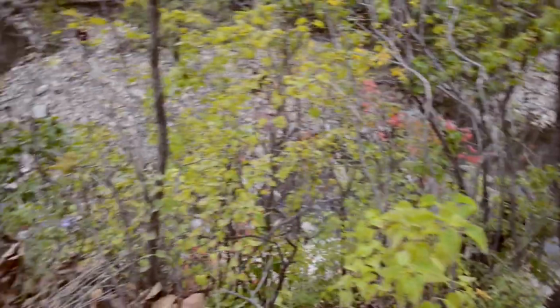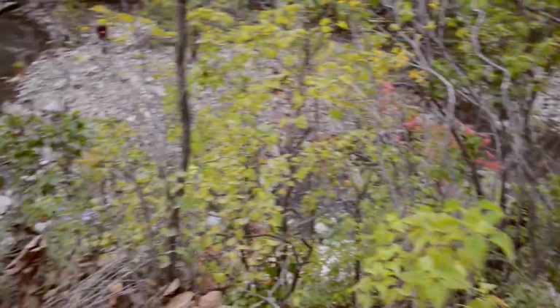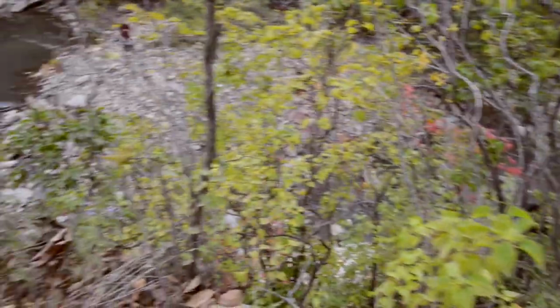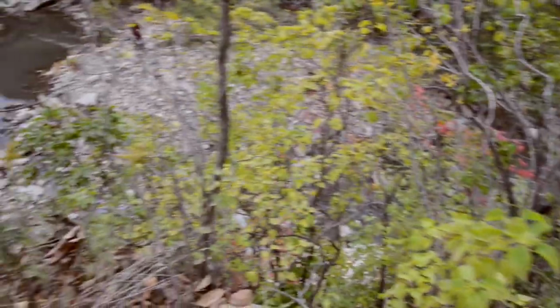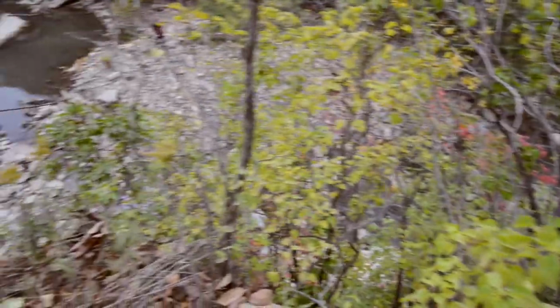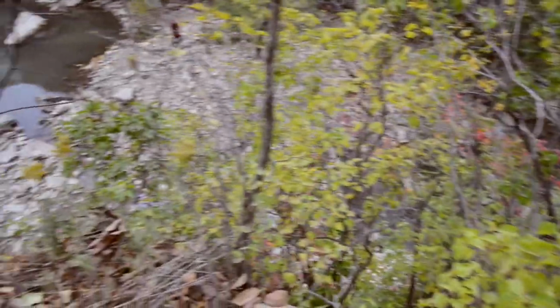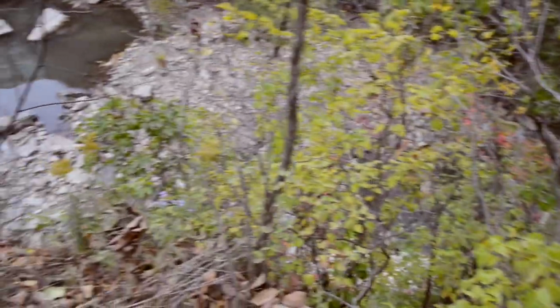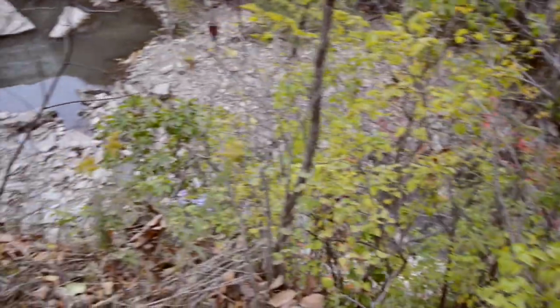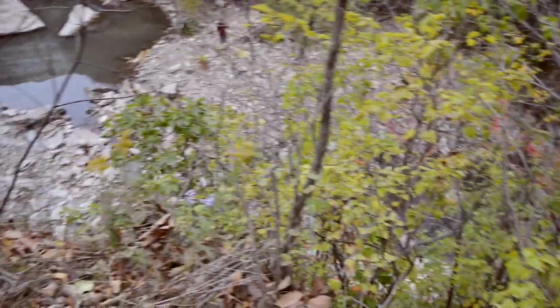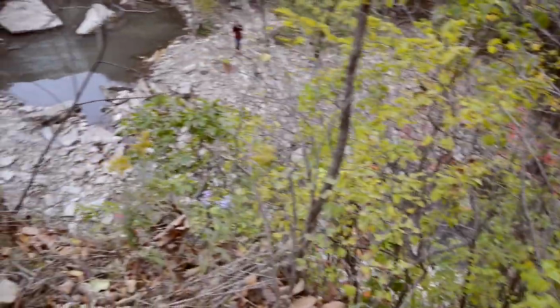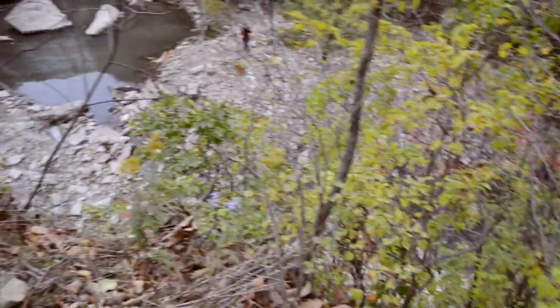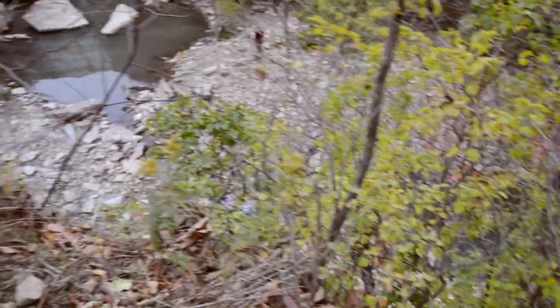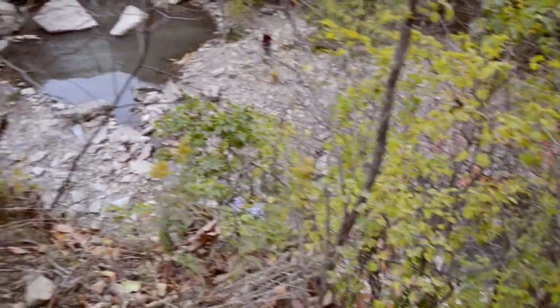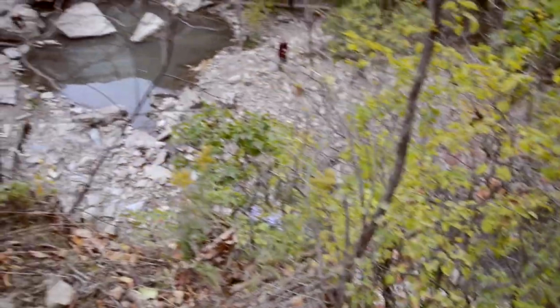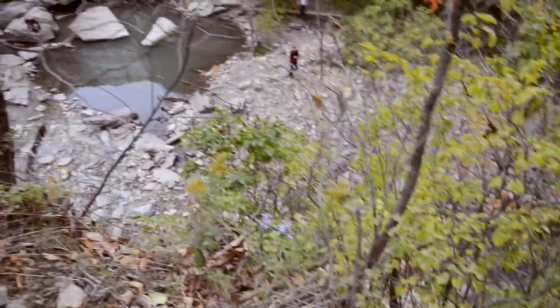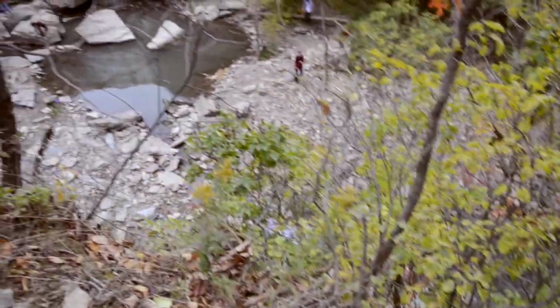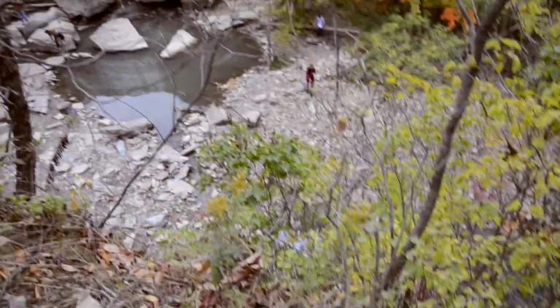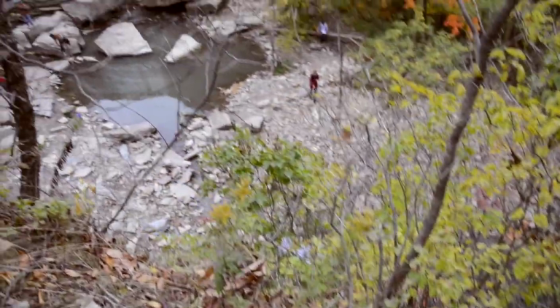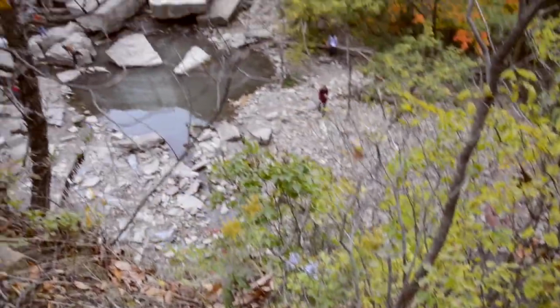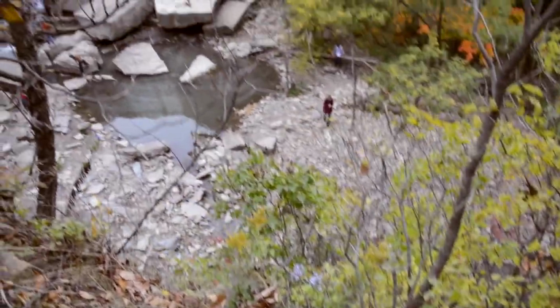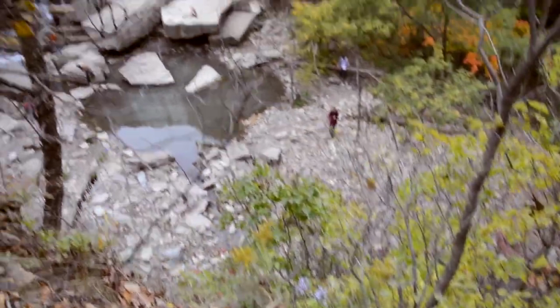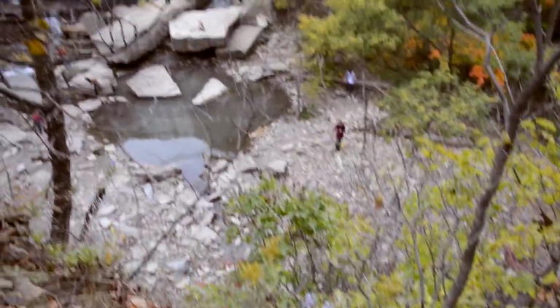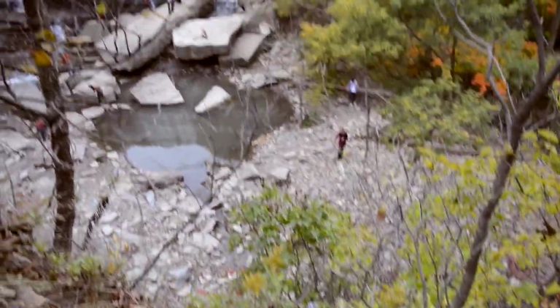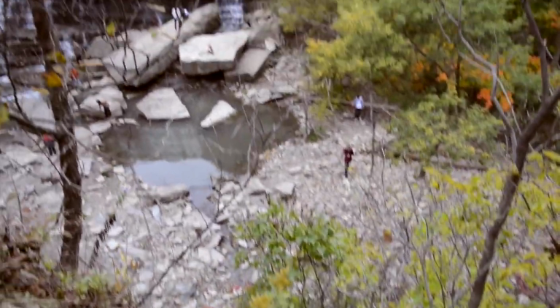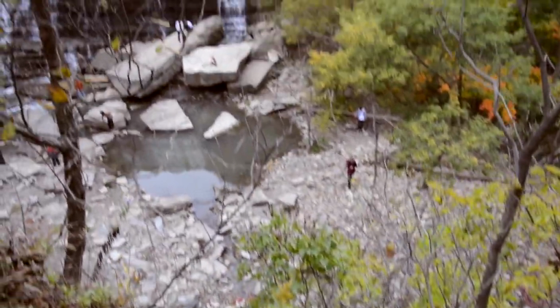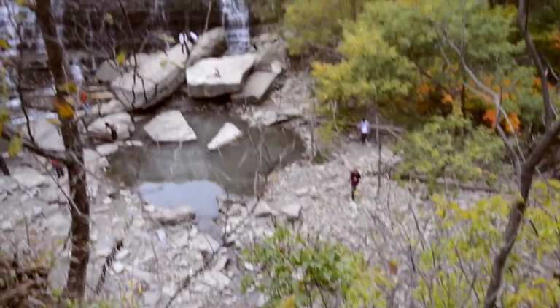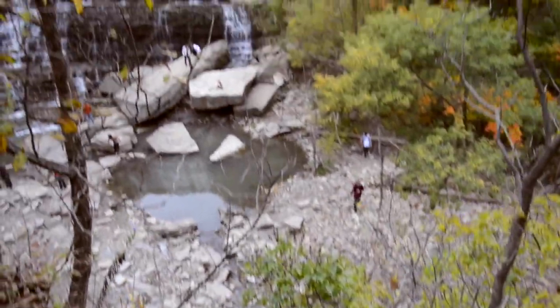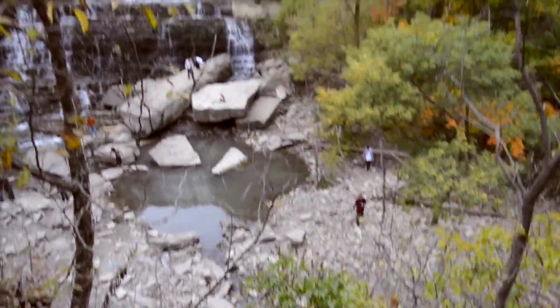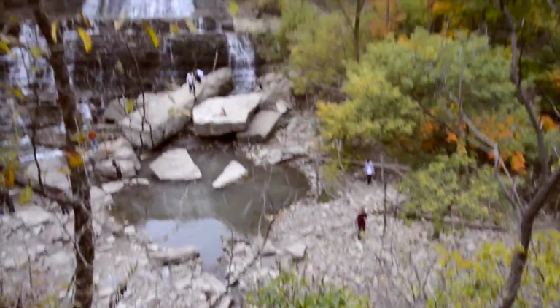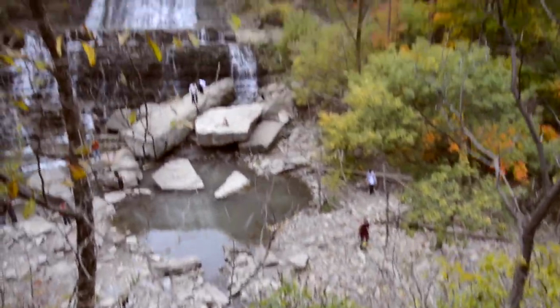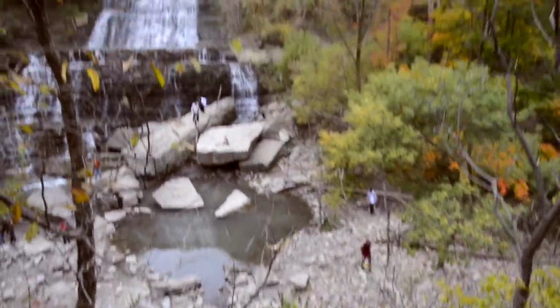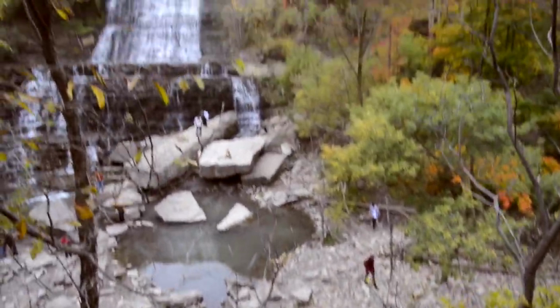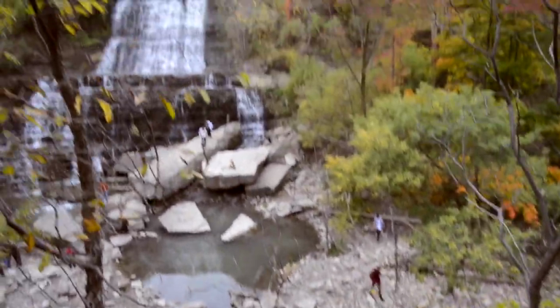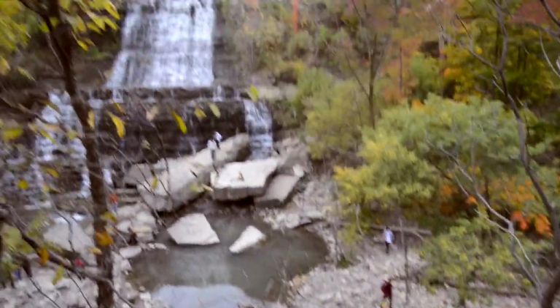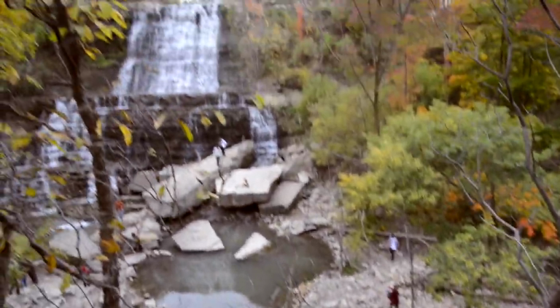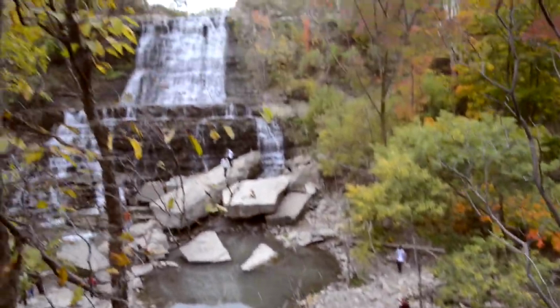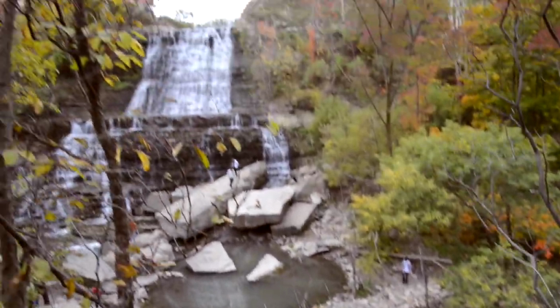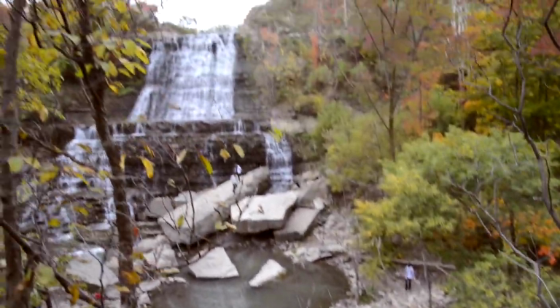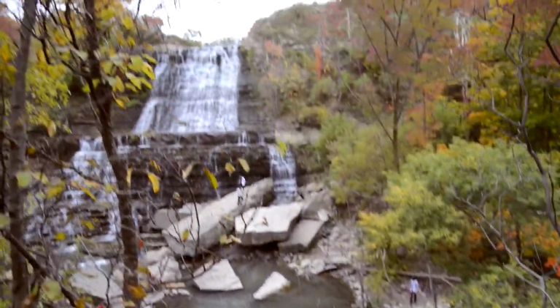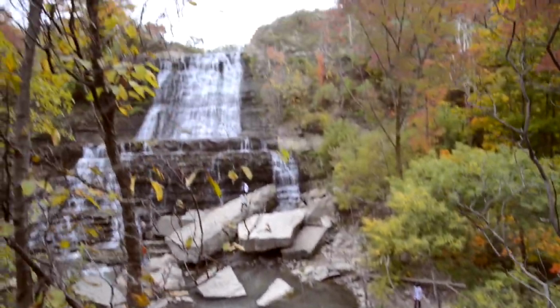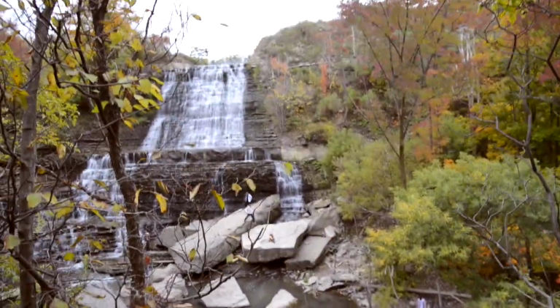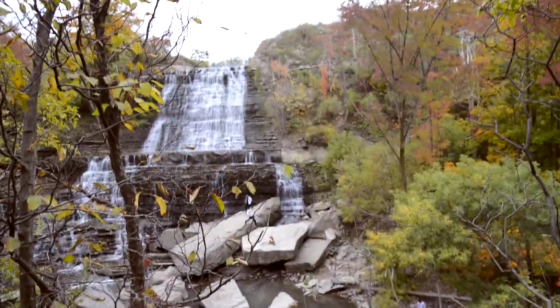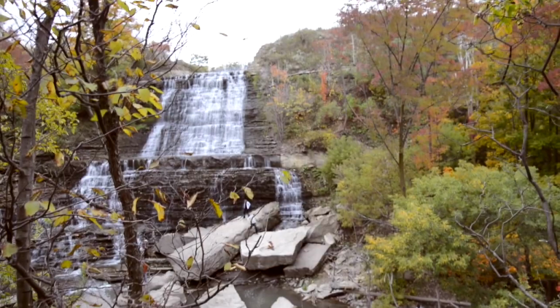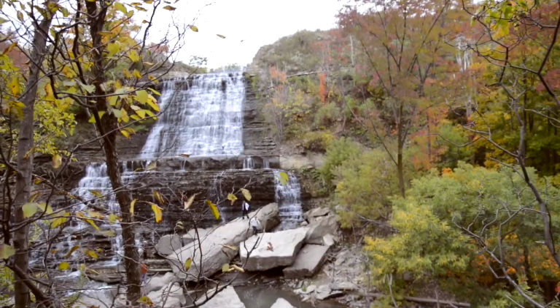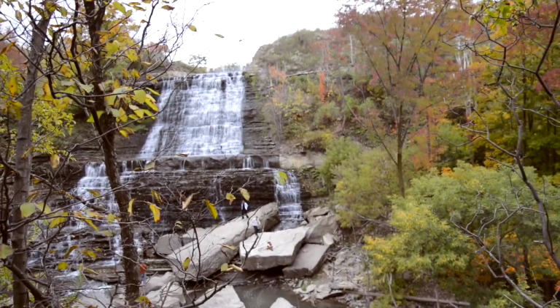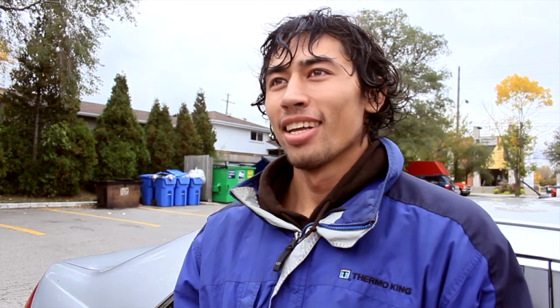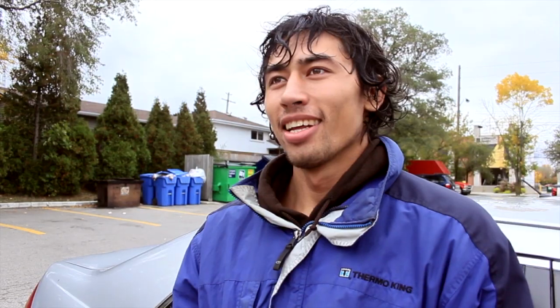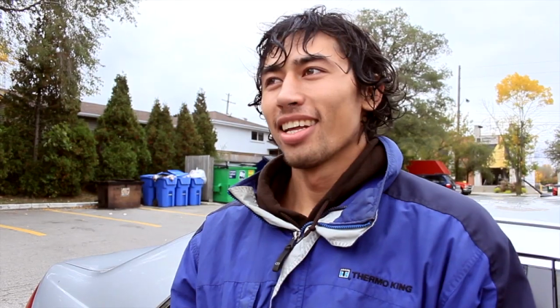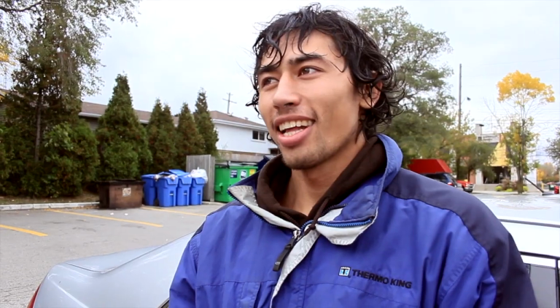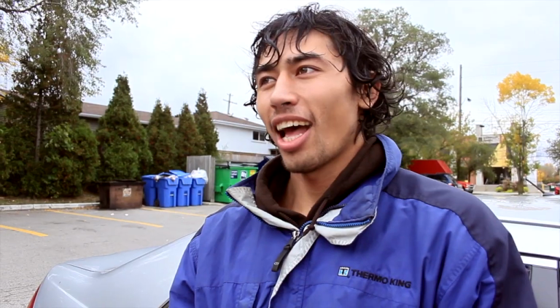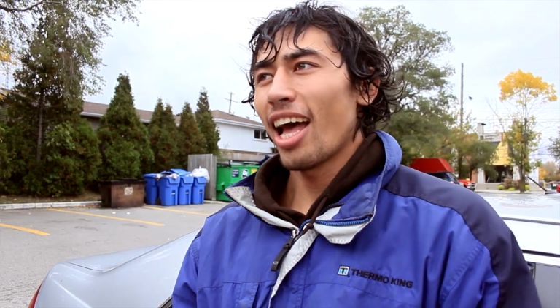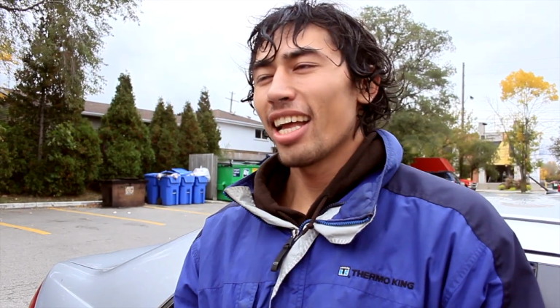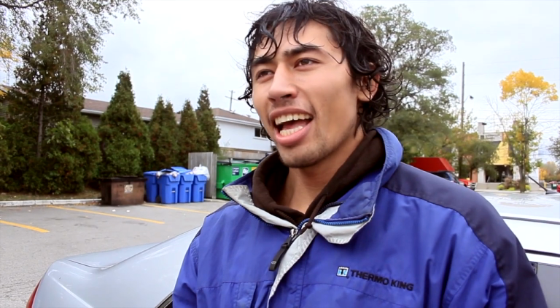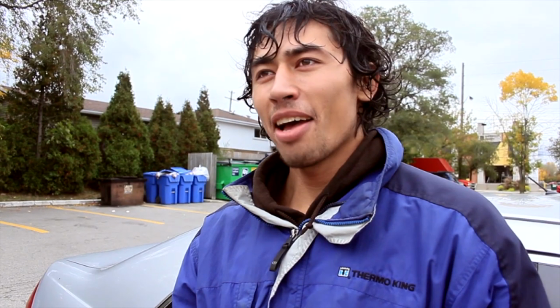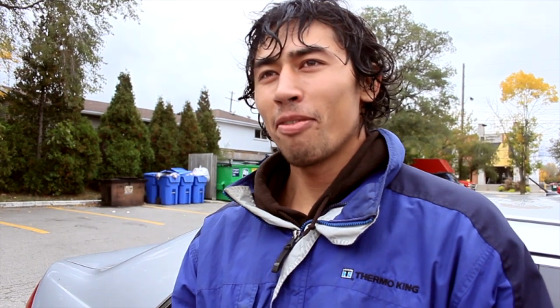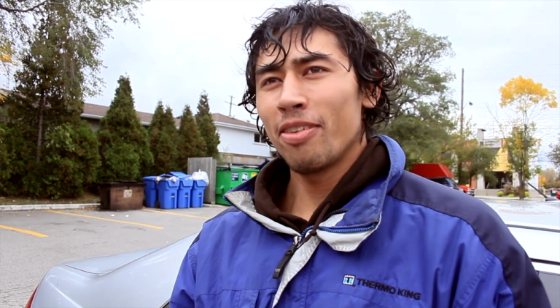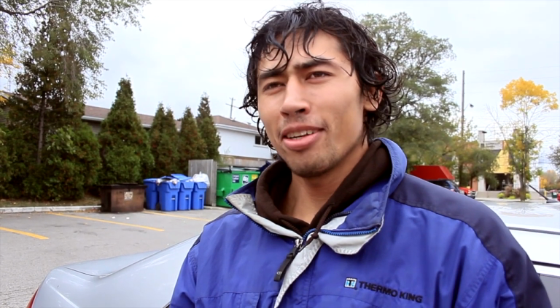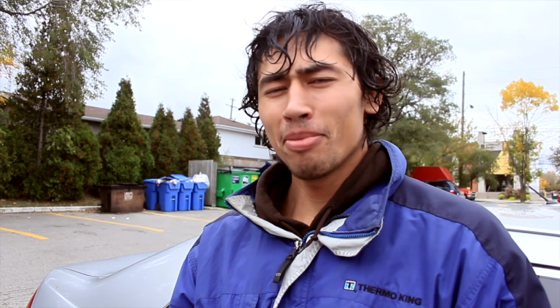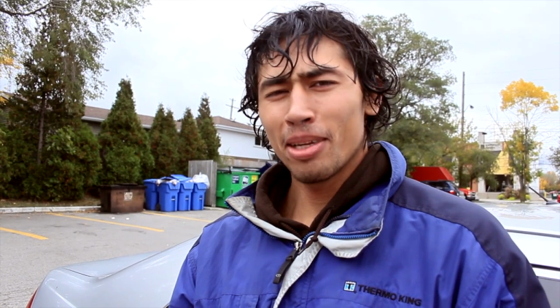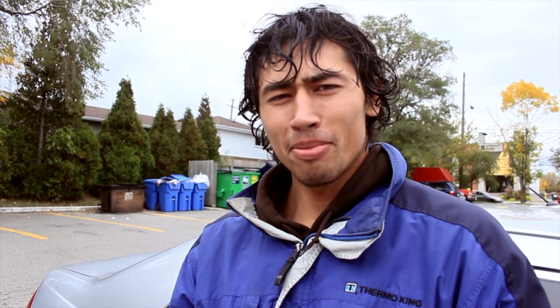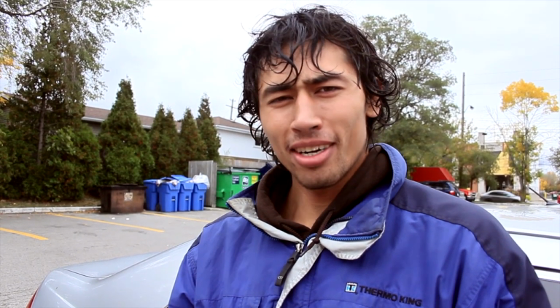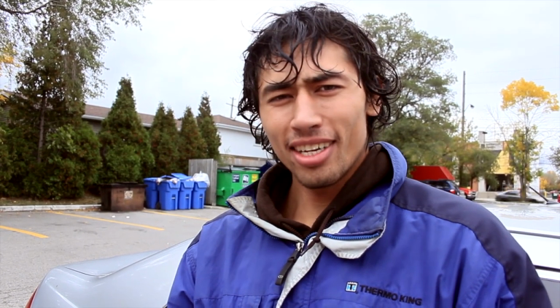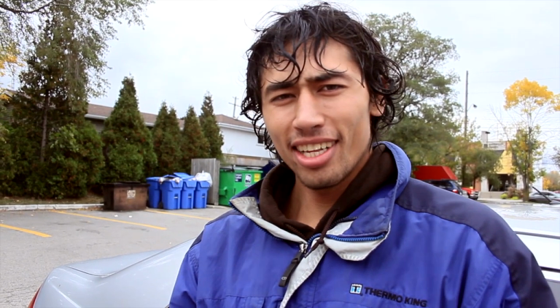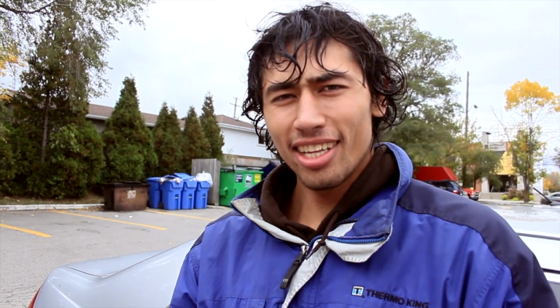From there, we decided to search for another waterfall and give Michael the chance to warm up. His reaction: "I can't feel my body."